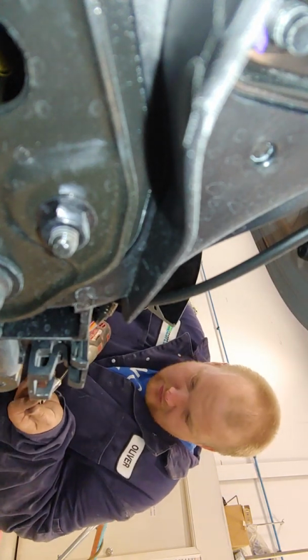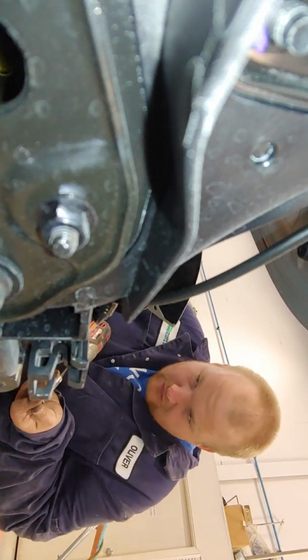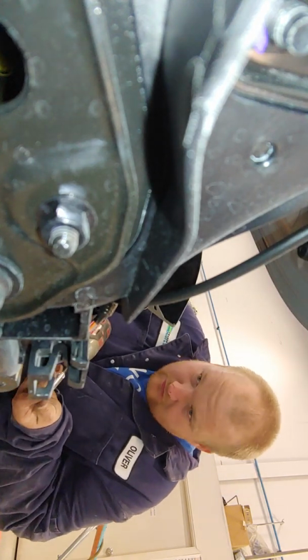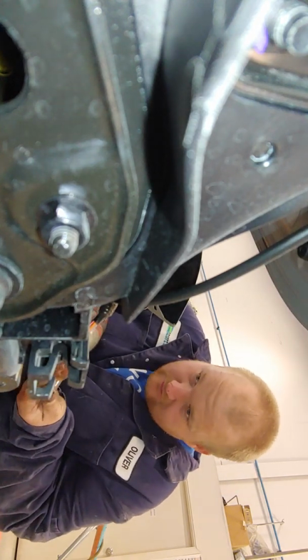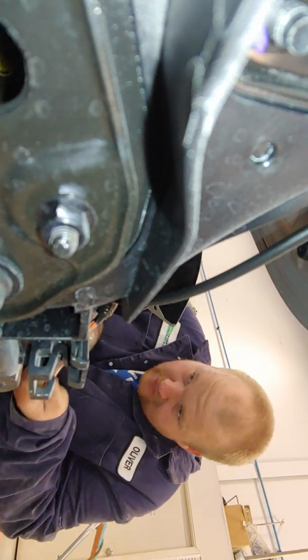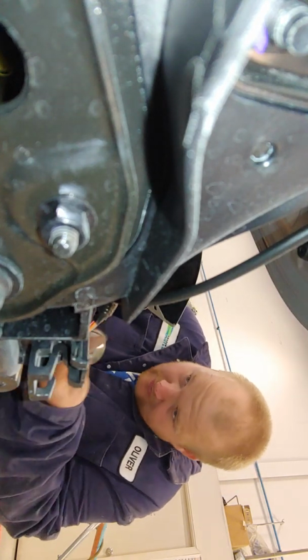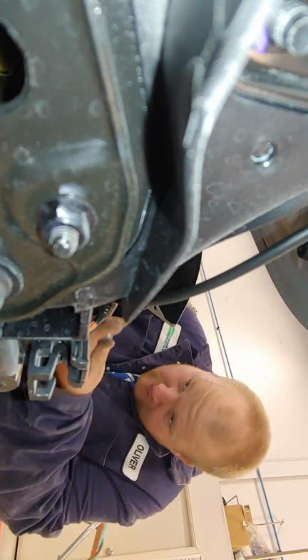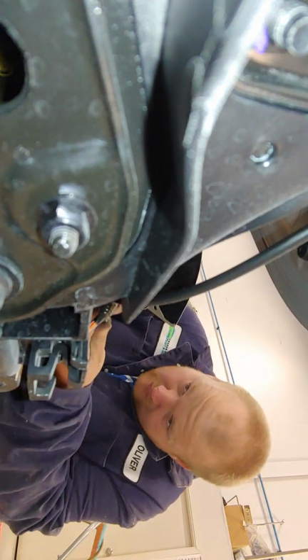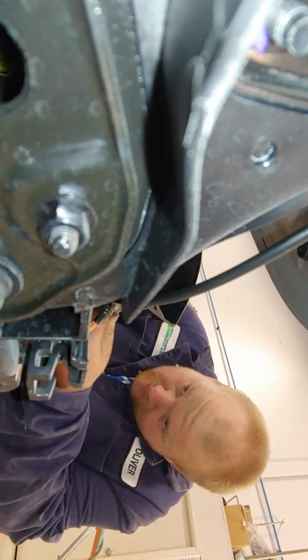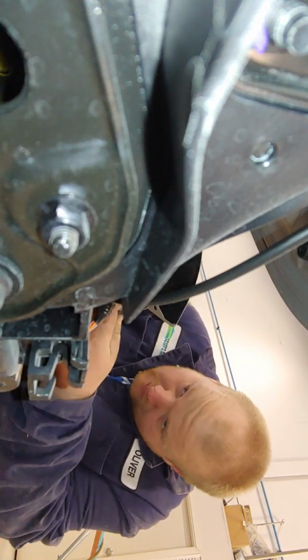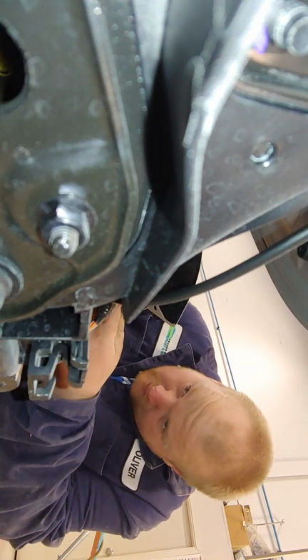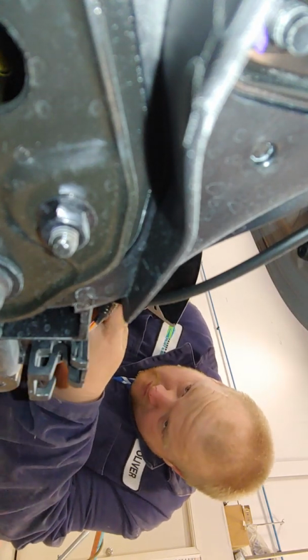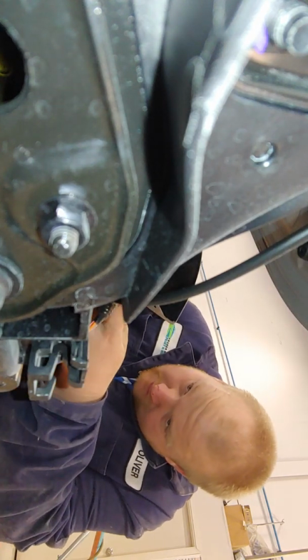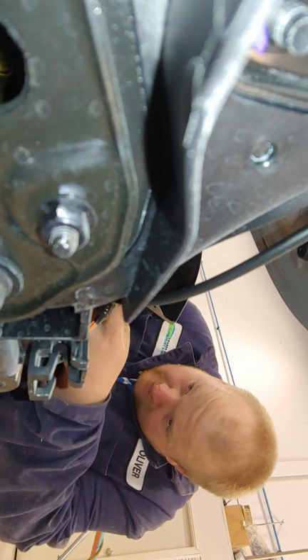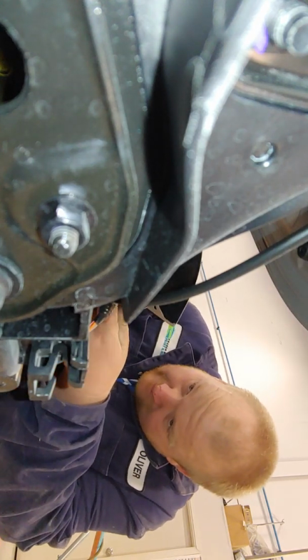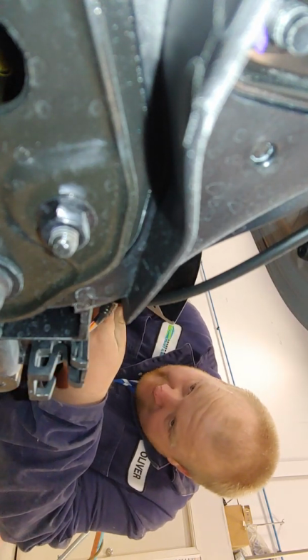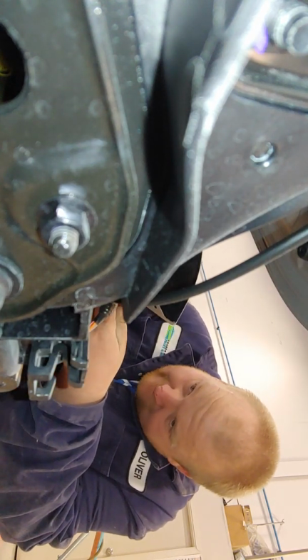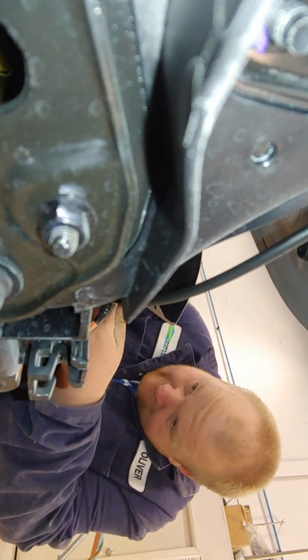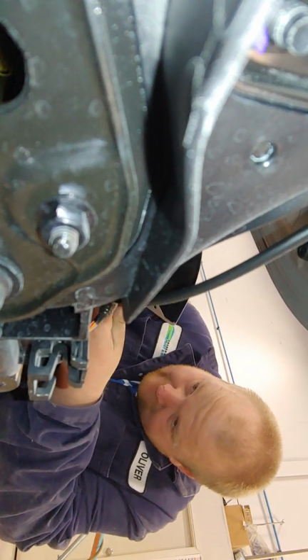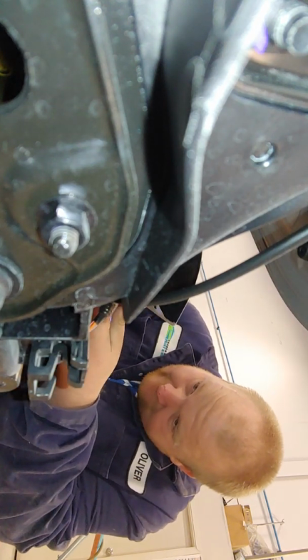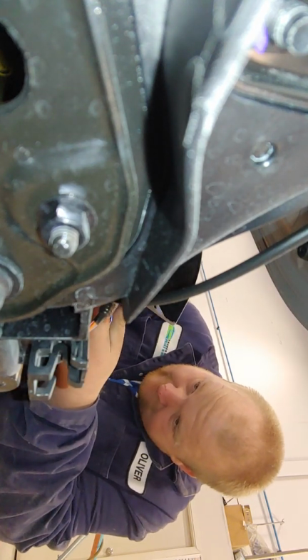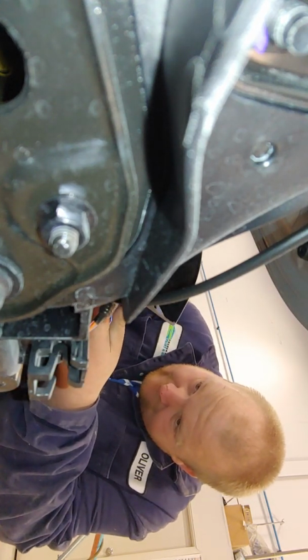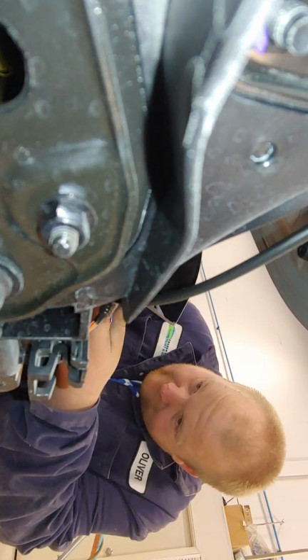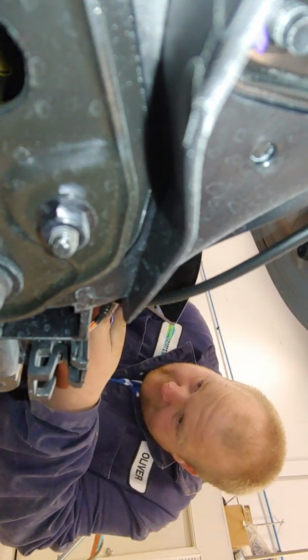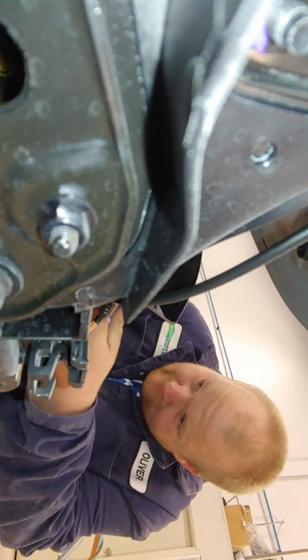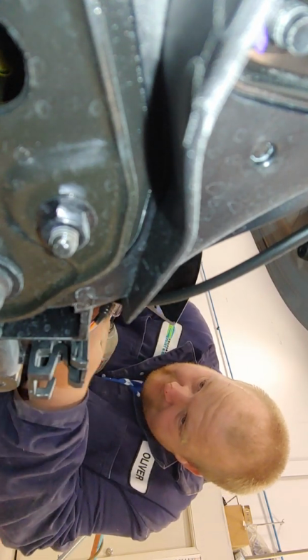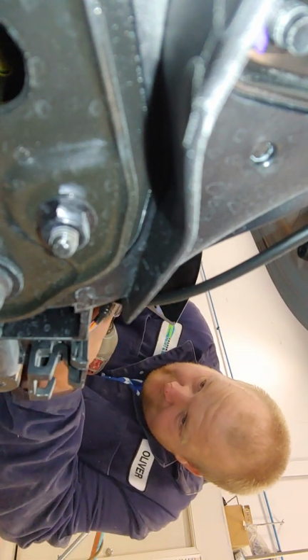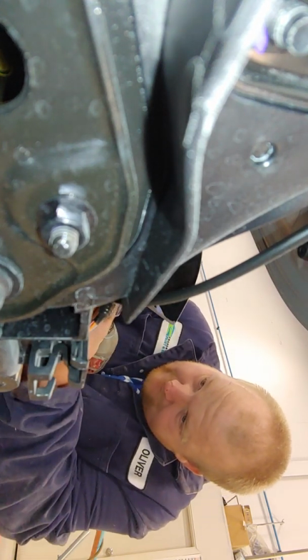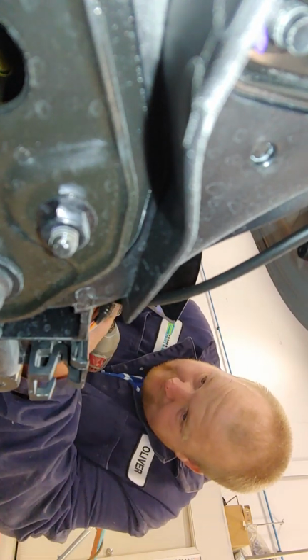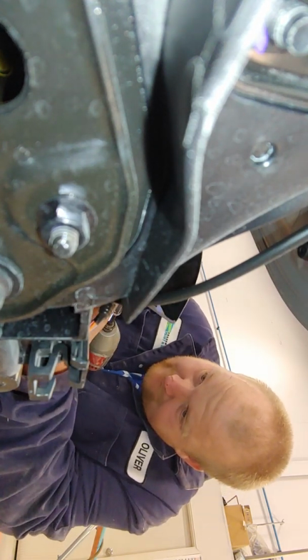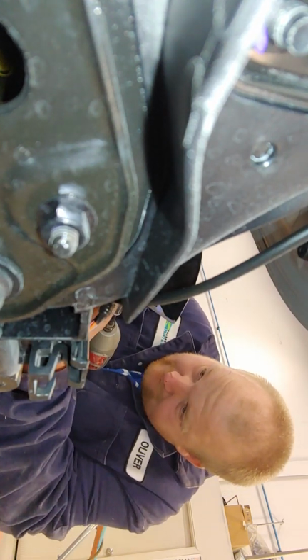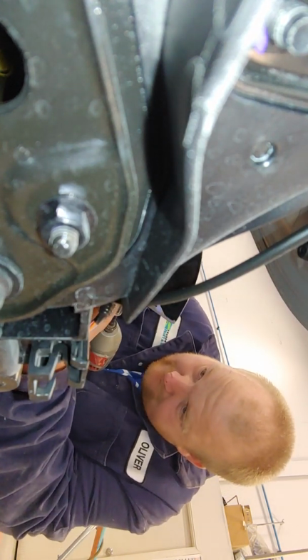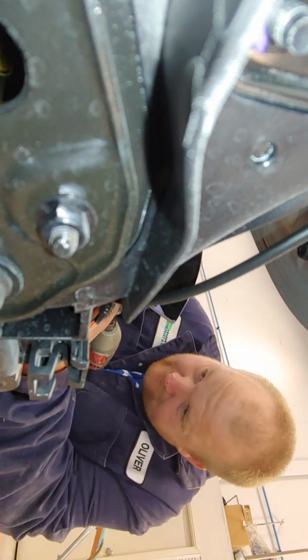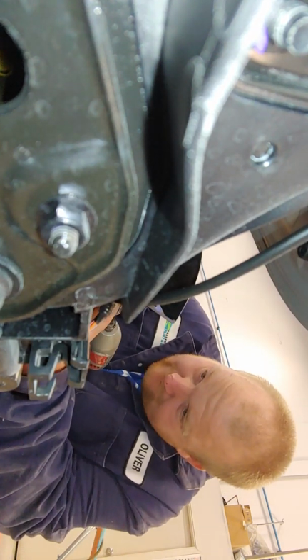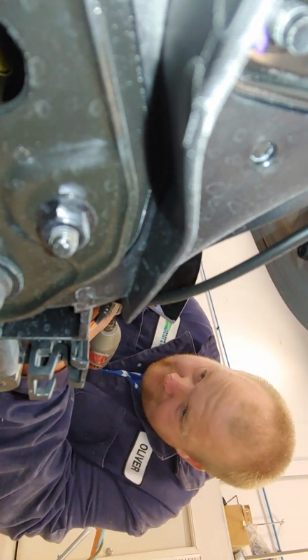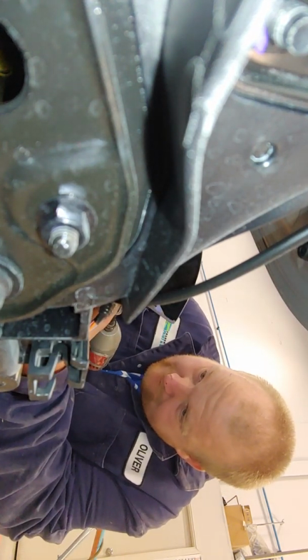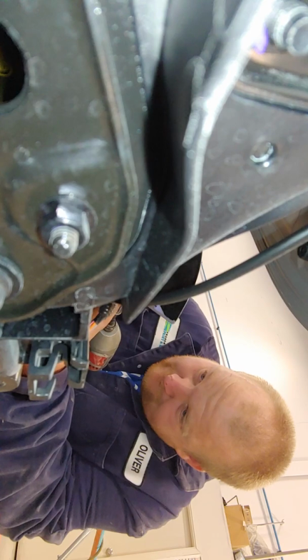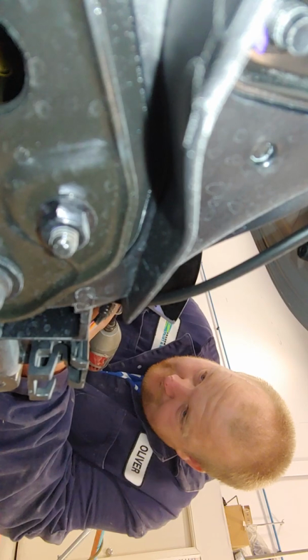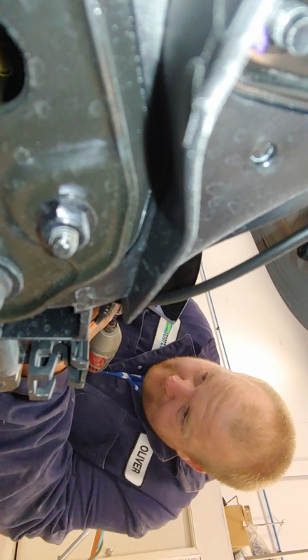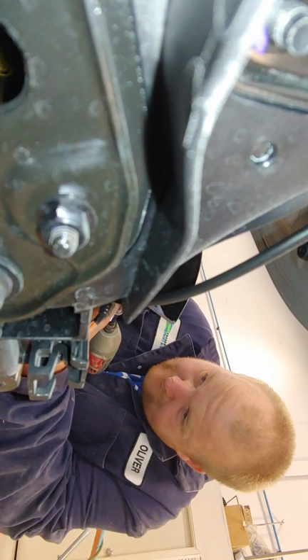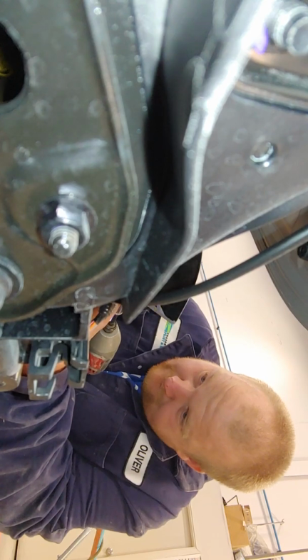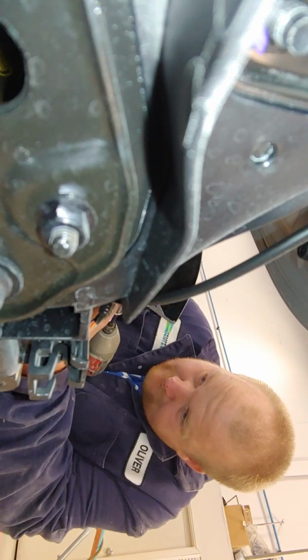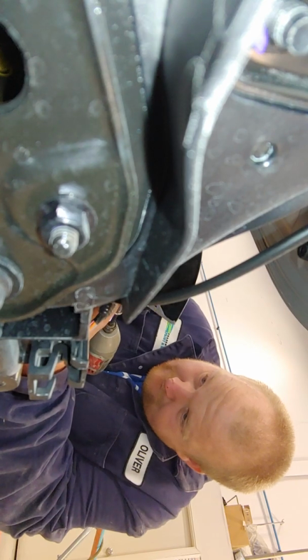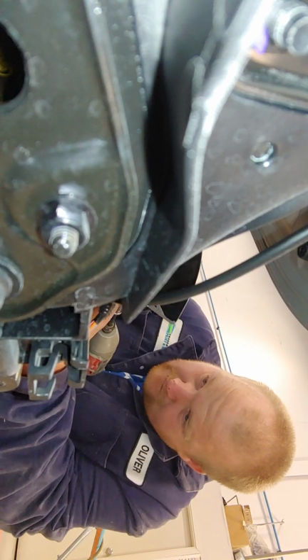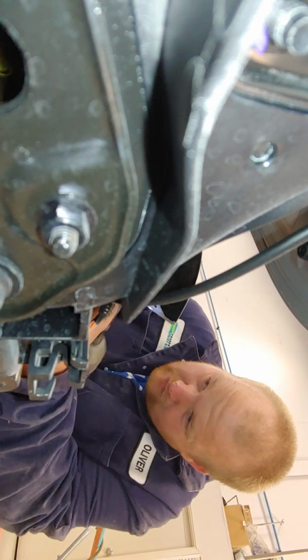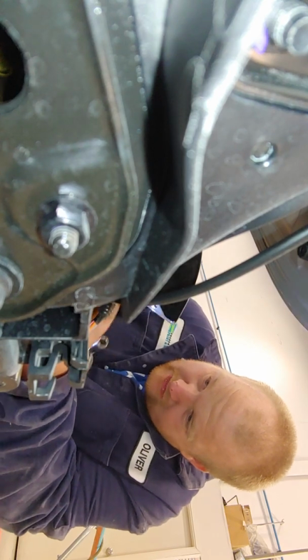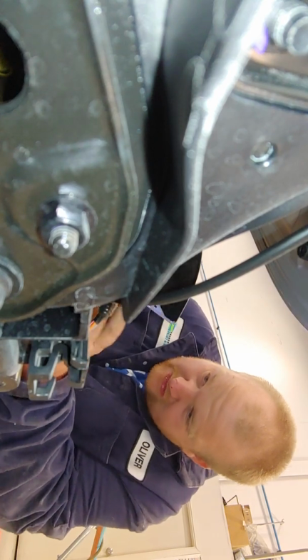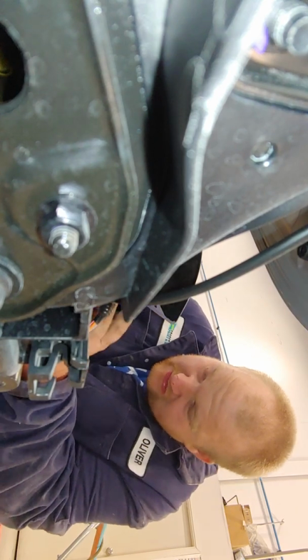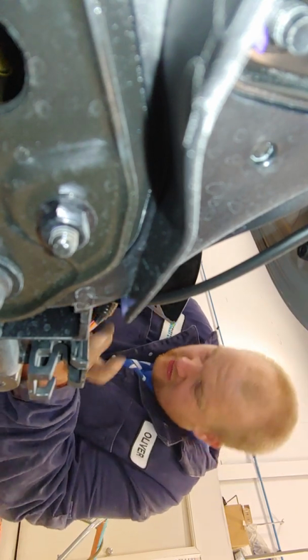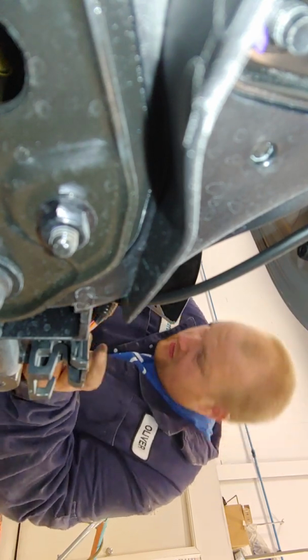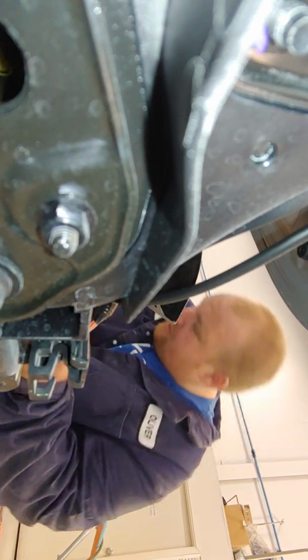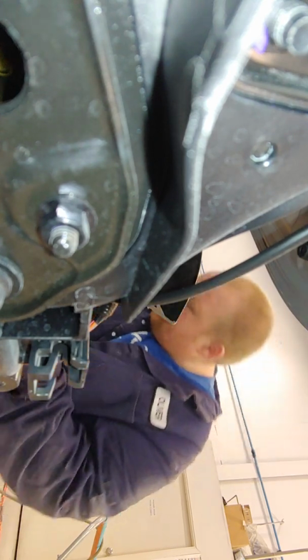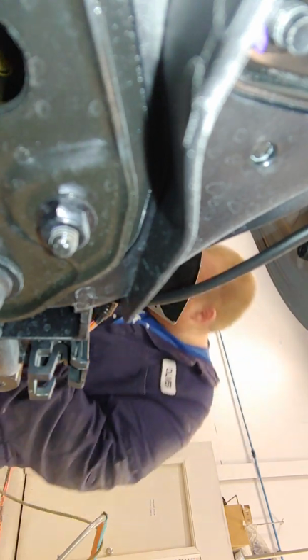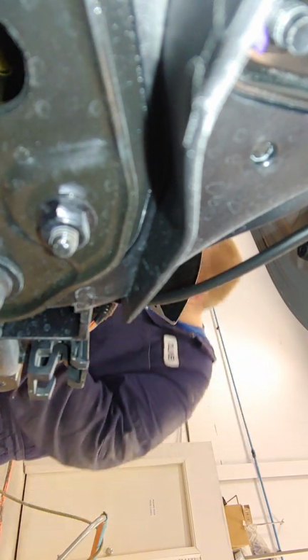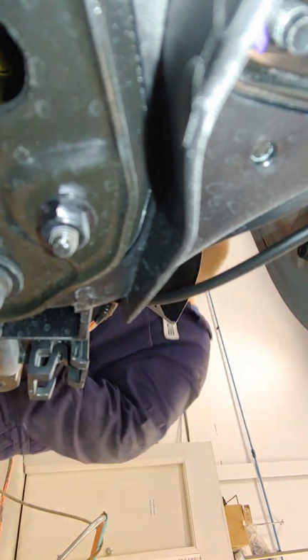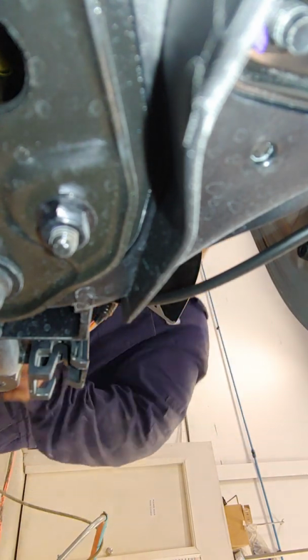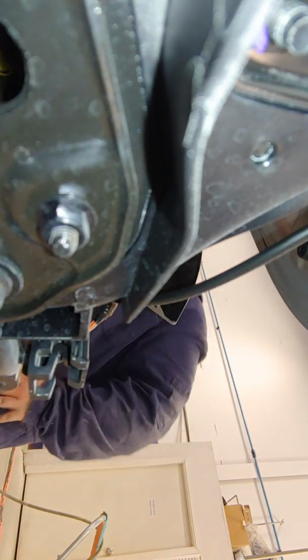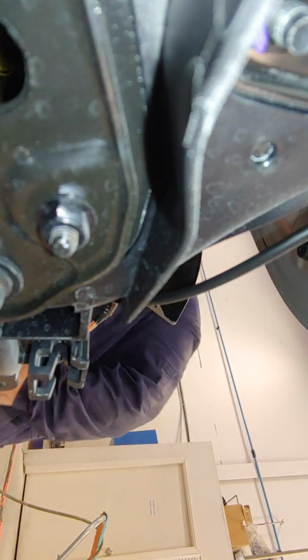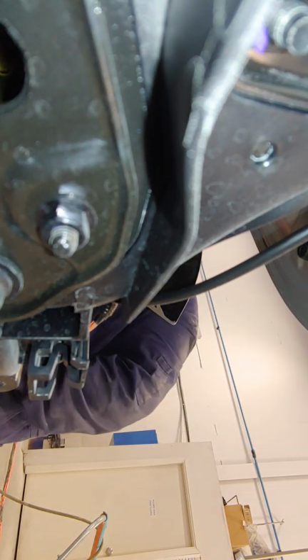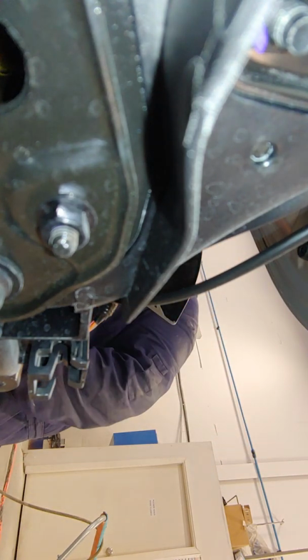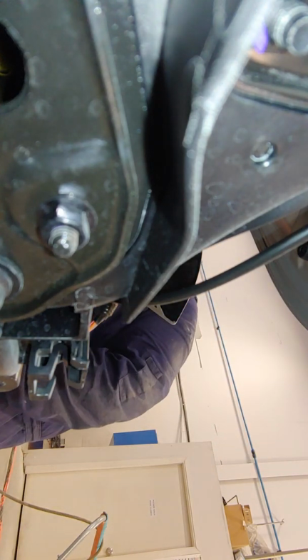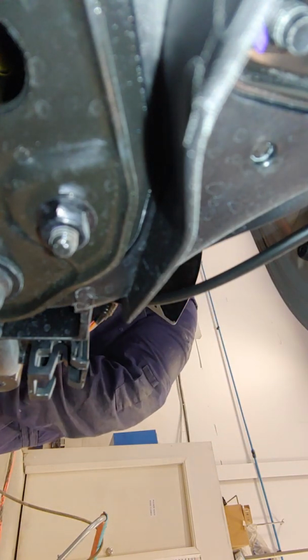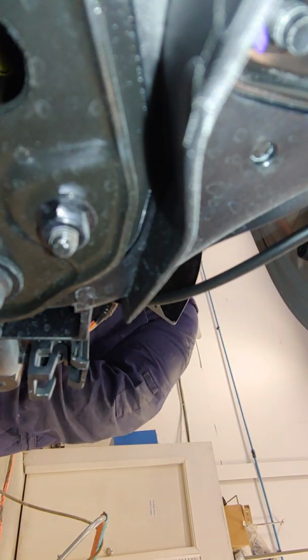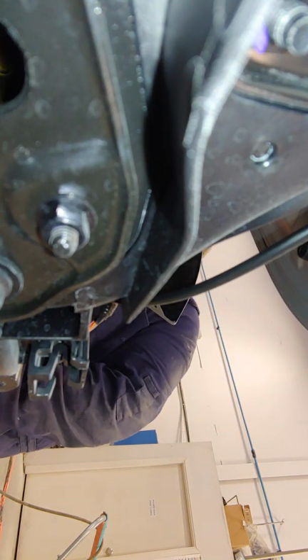Ten millimeter bolt. Always snug them — don't hammer them out.